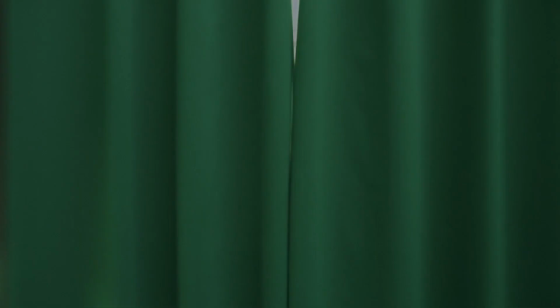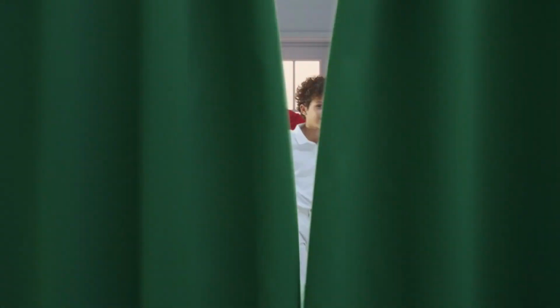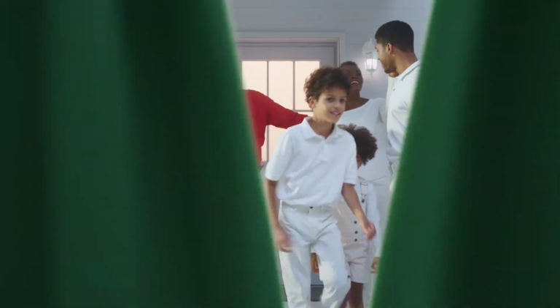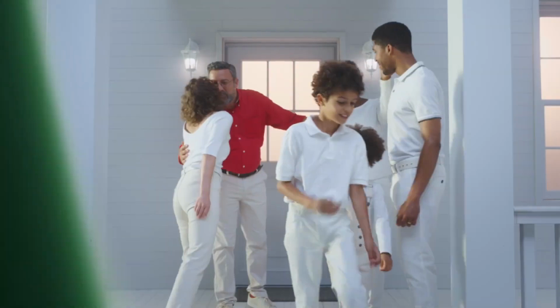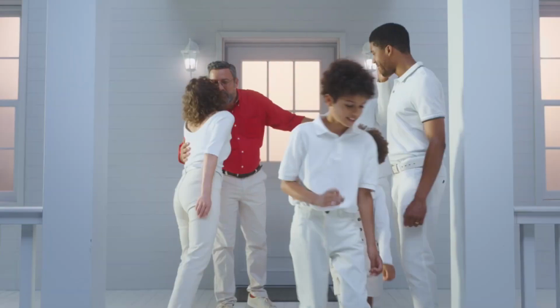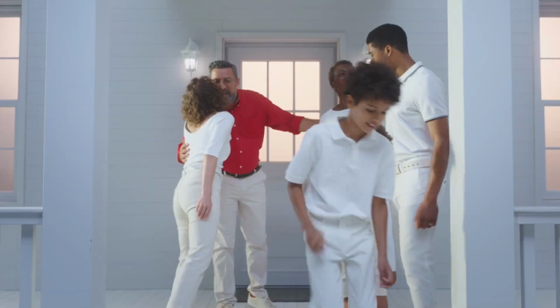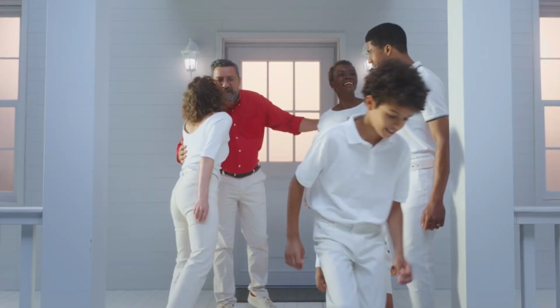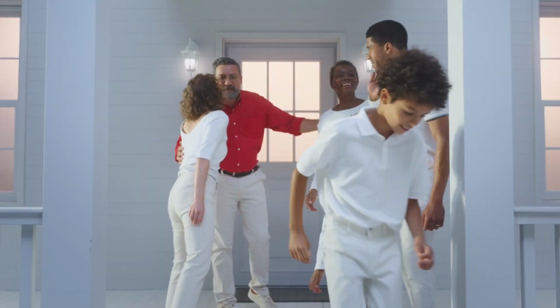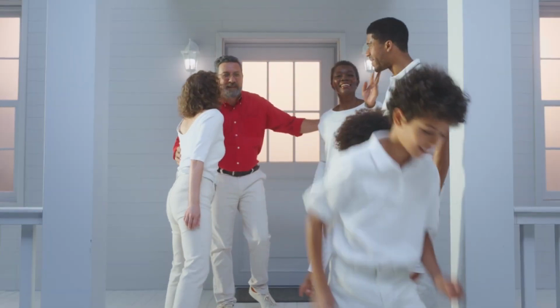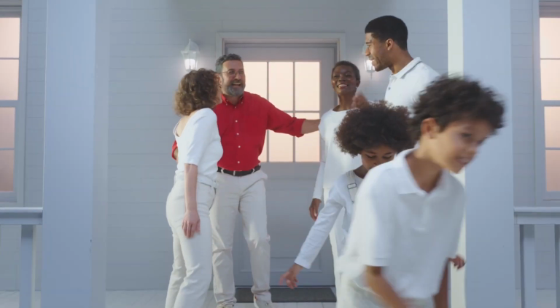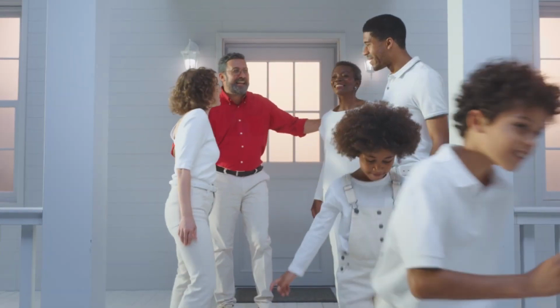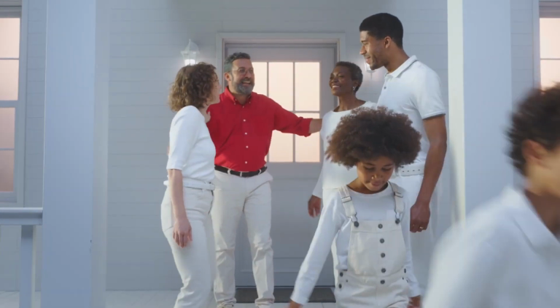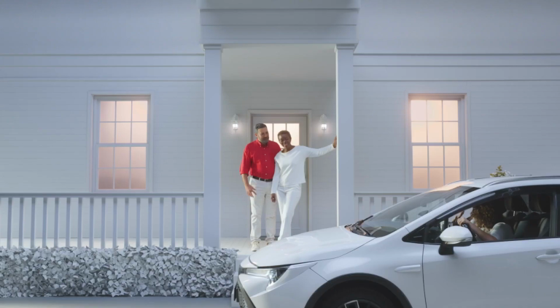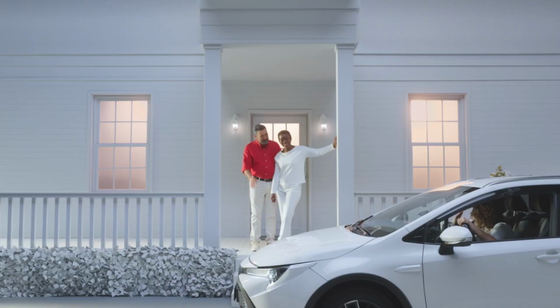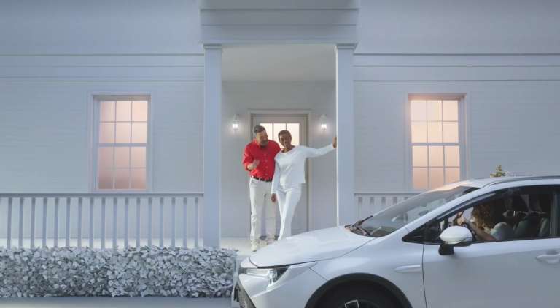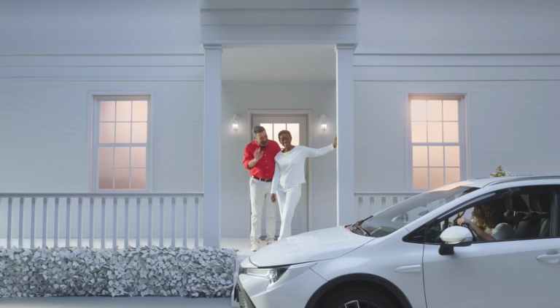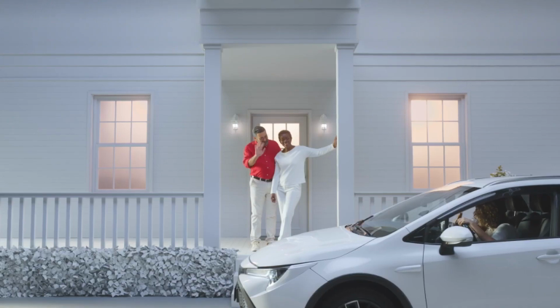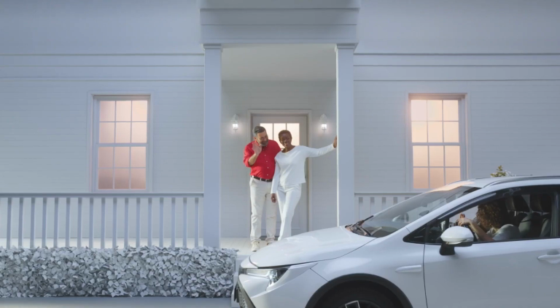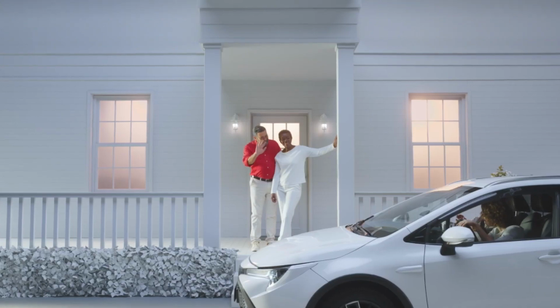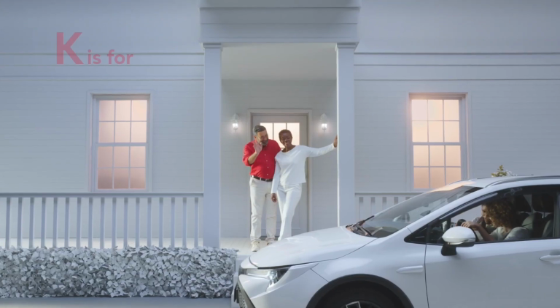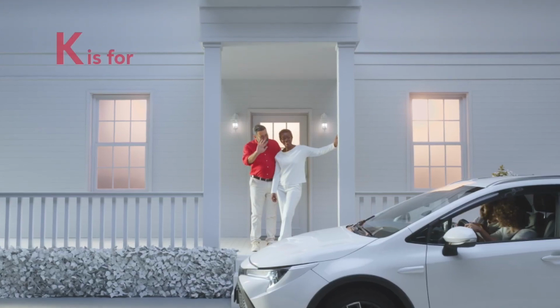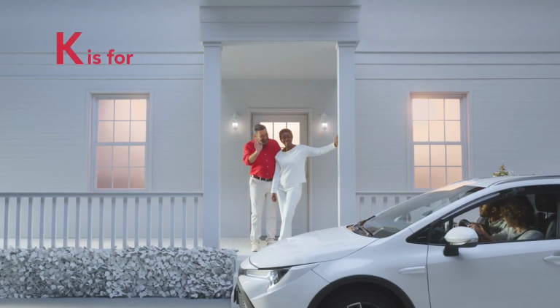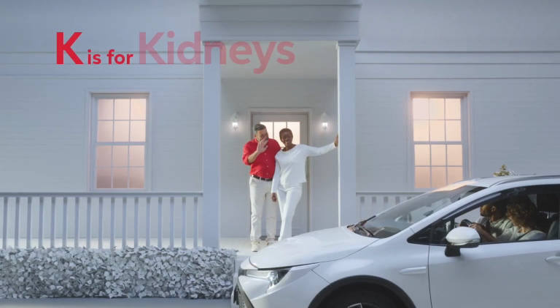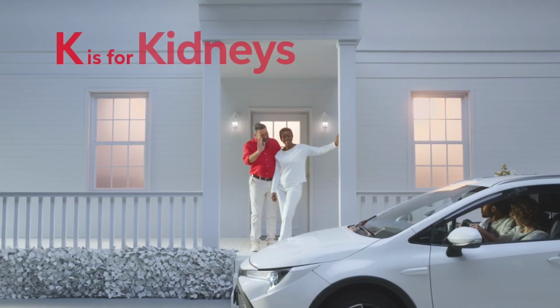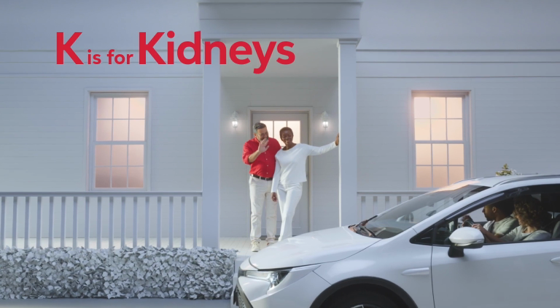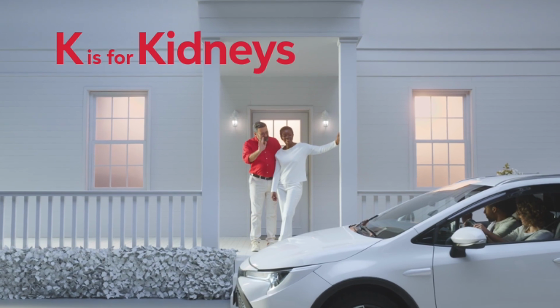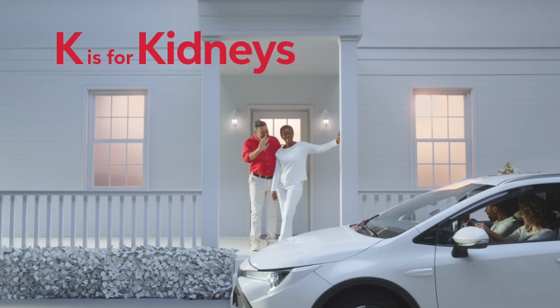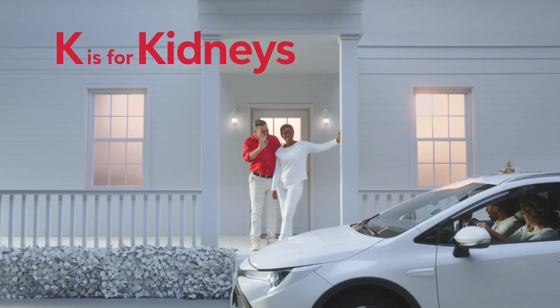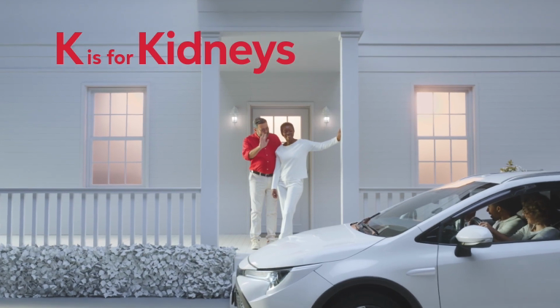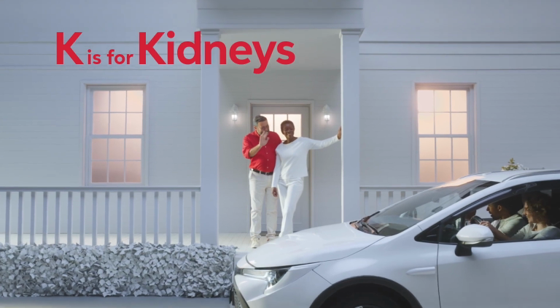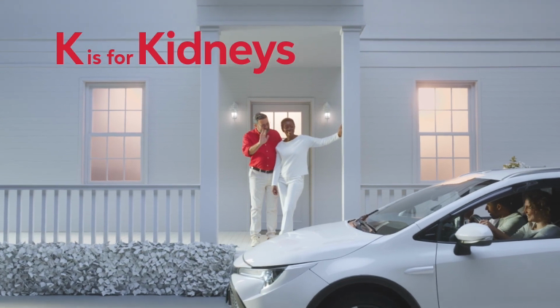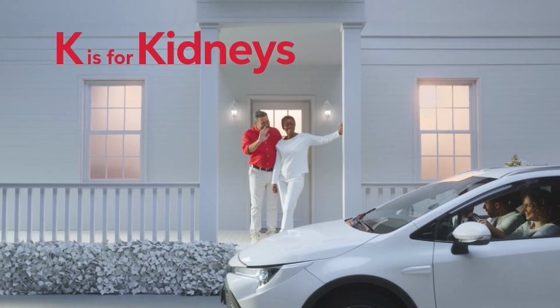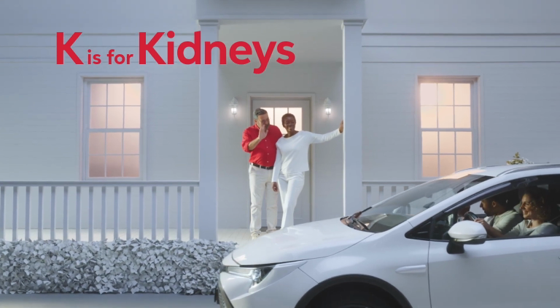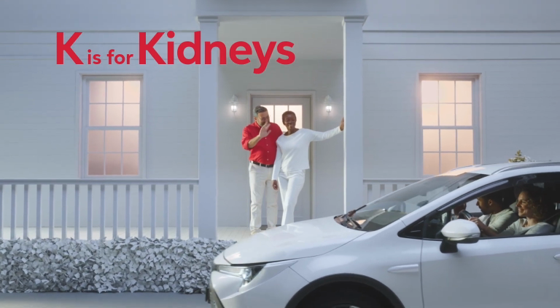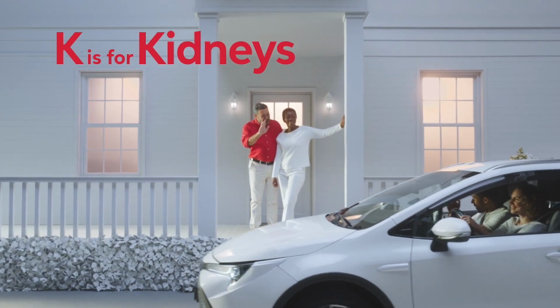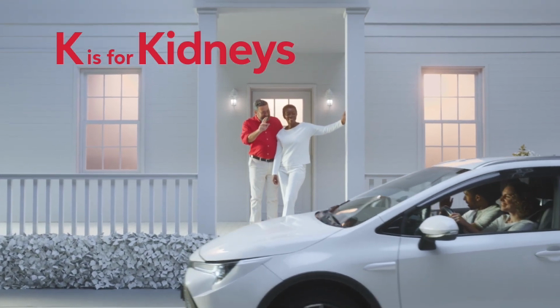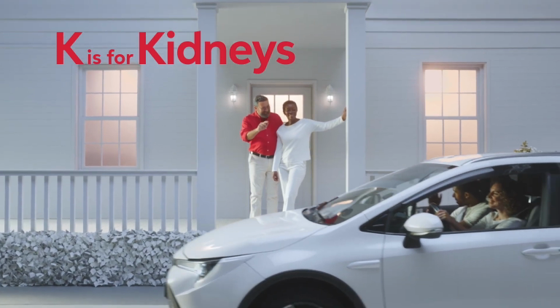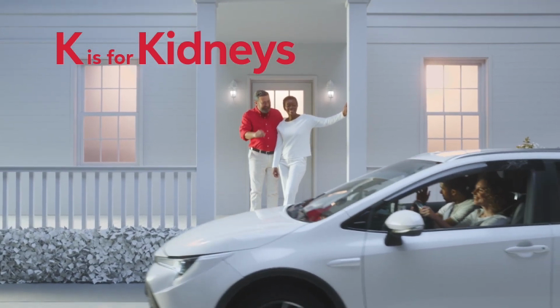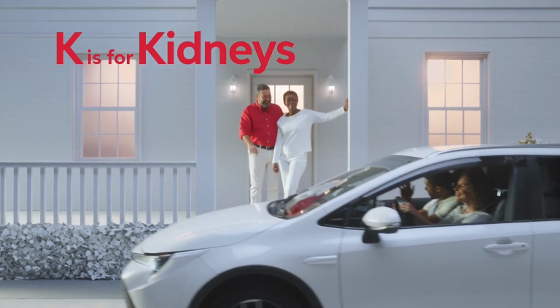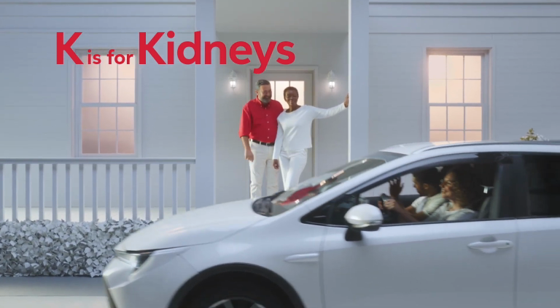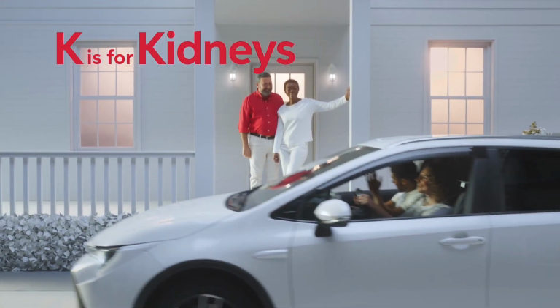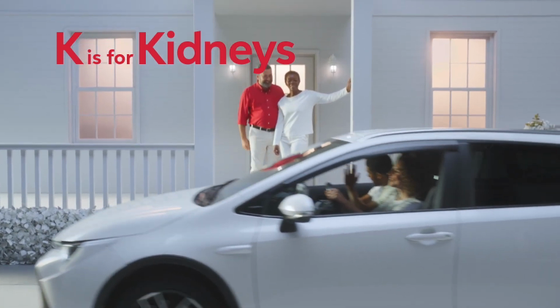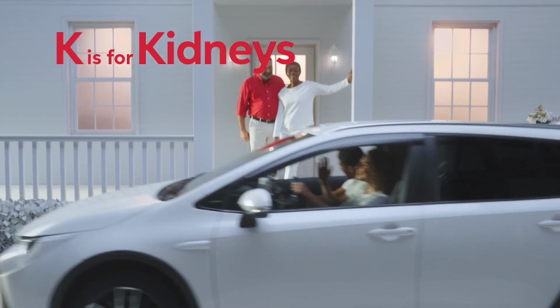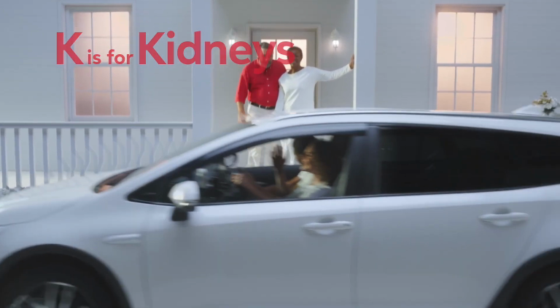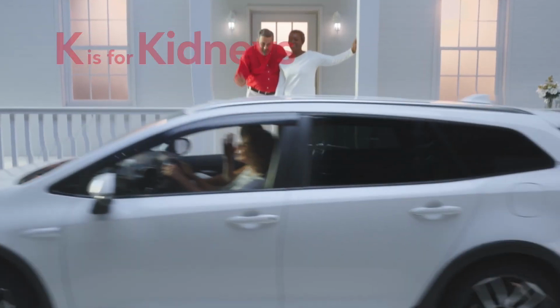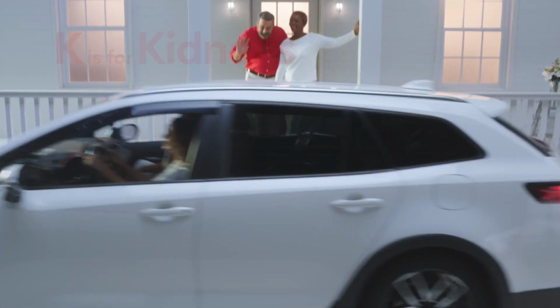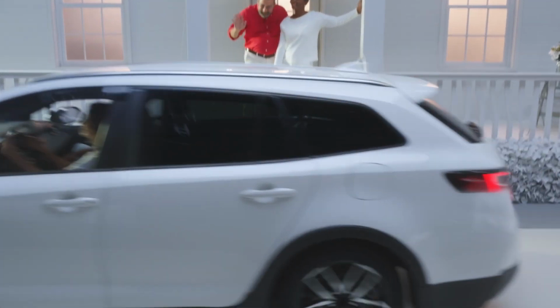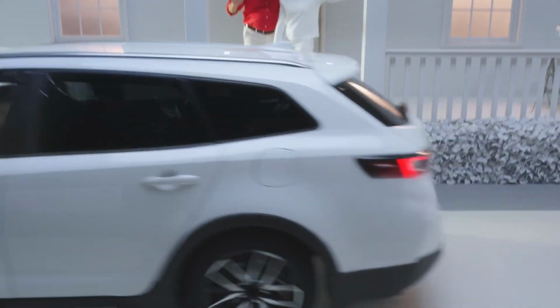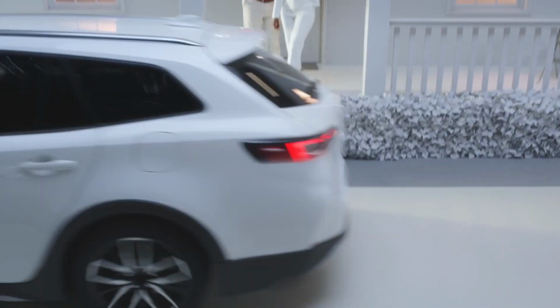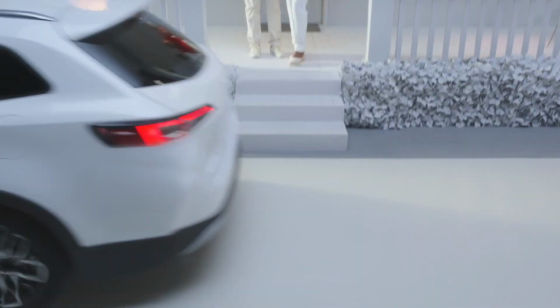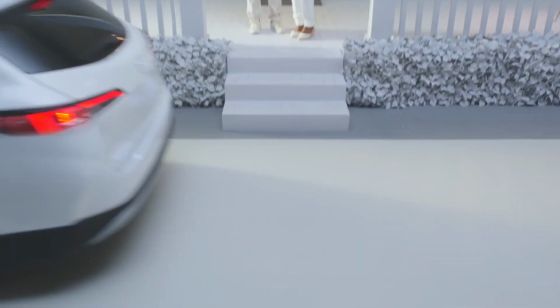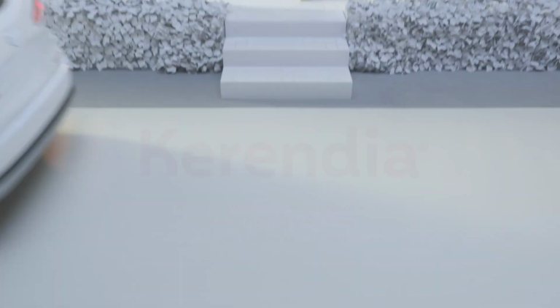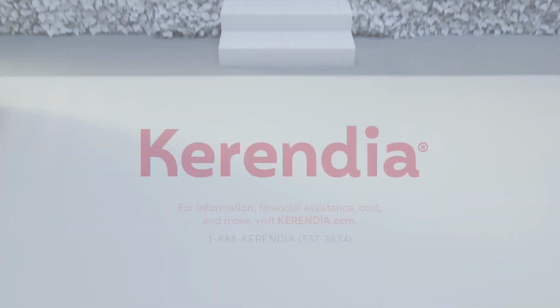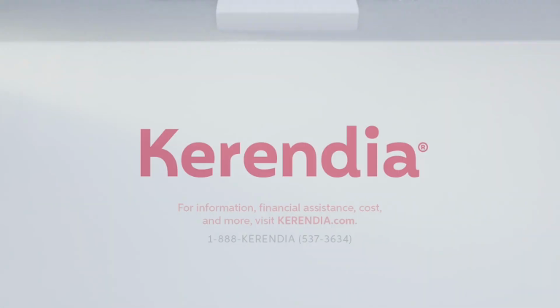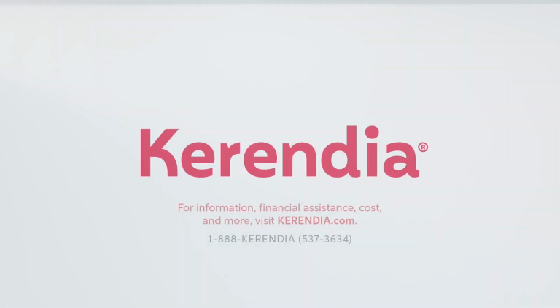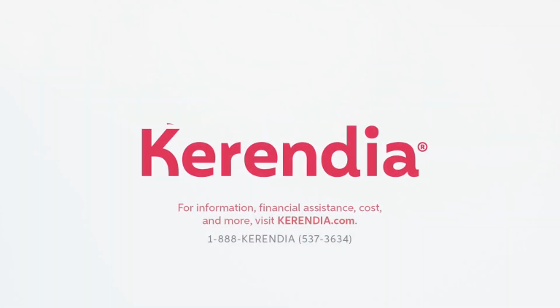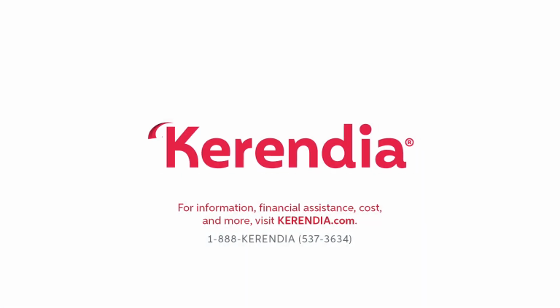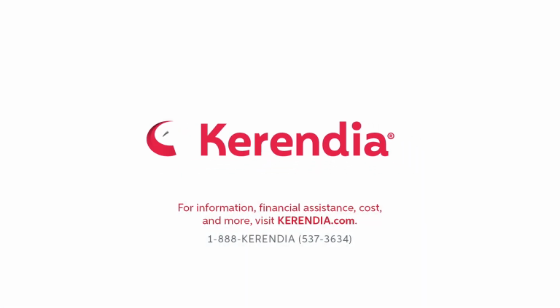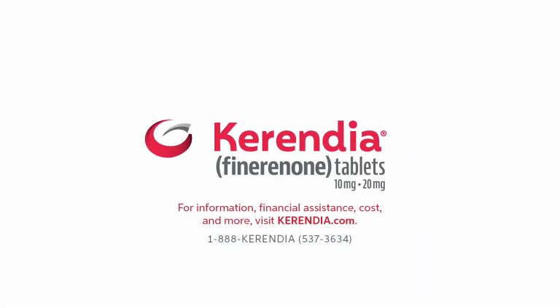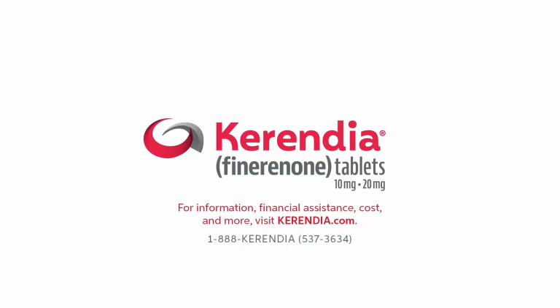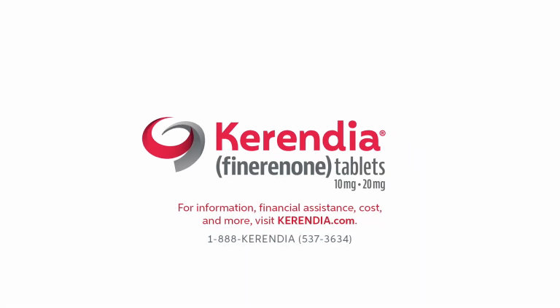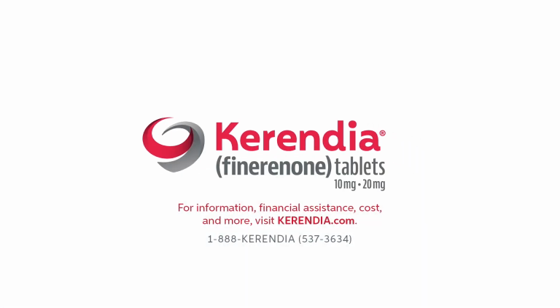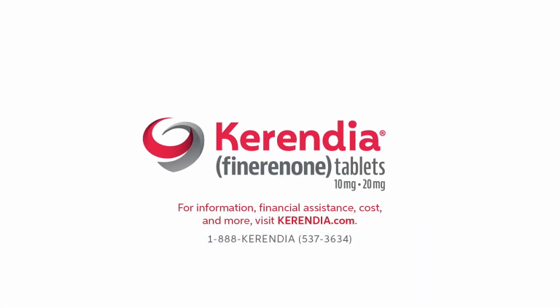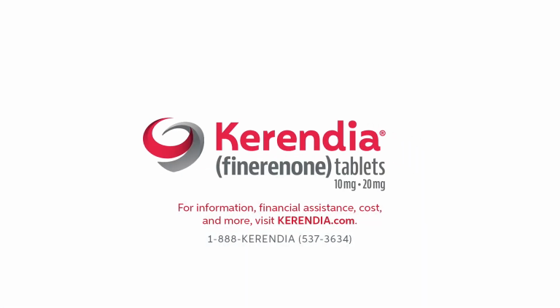So now that you know your ABCs, remember K is for kidneys. And if you need help slowing kidney damage, ask your doctor about Kerendia.